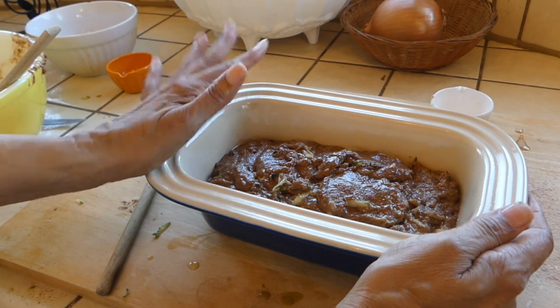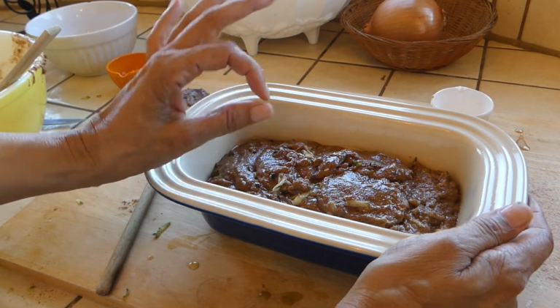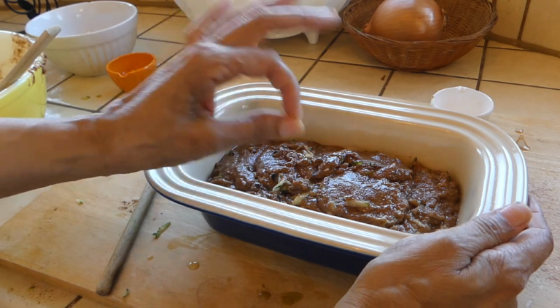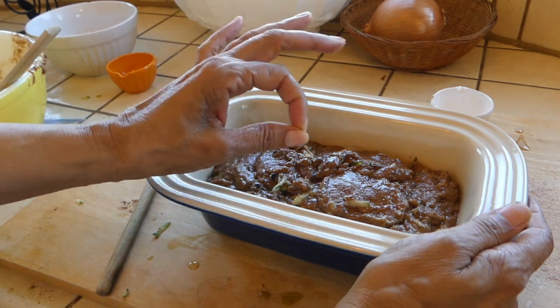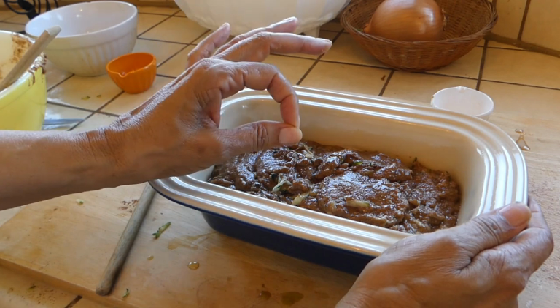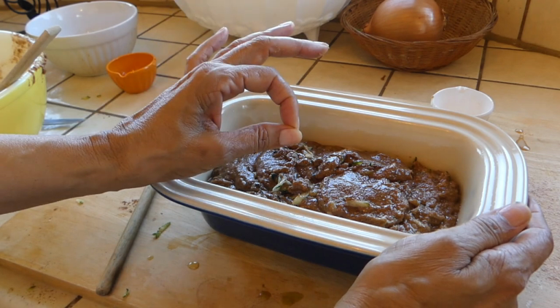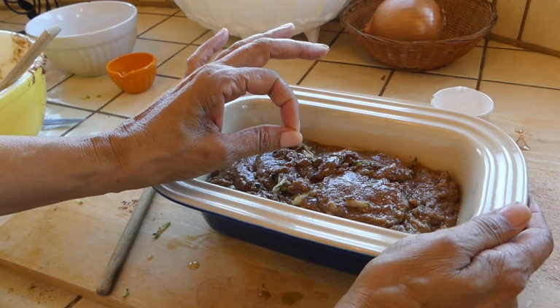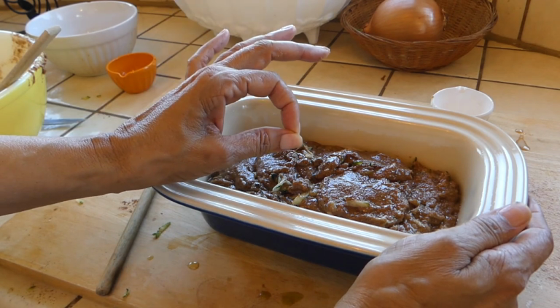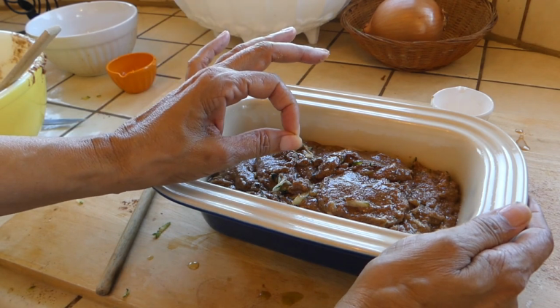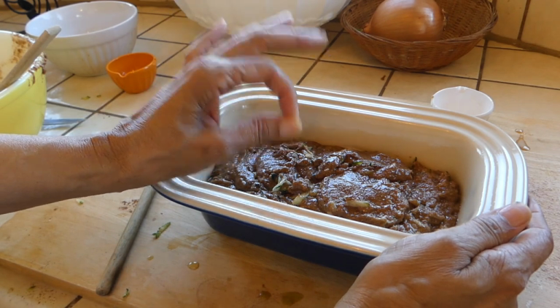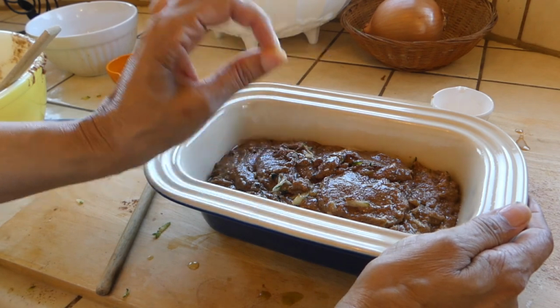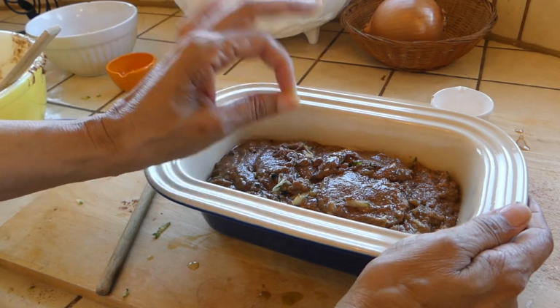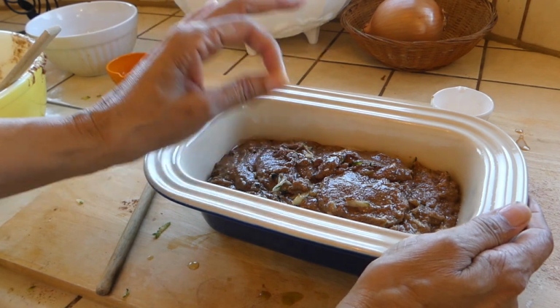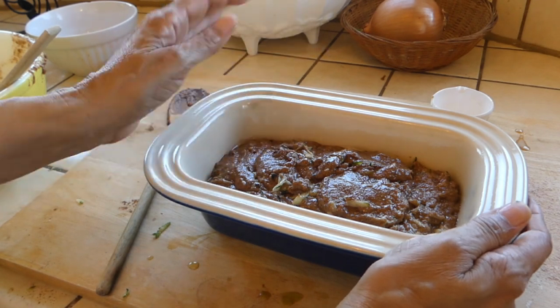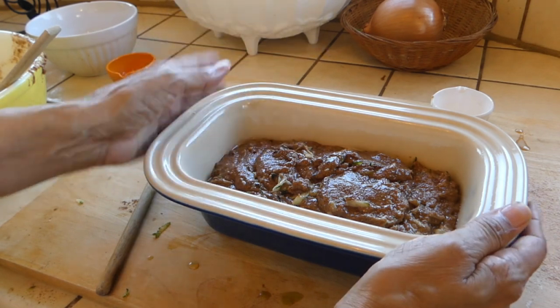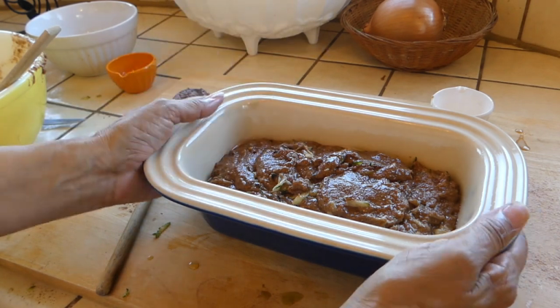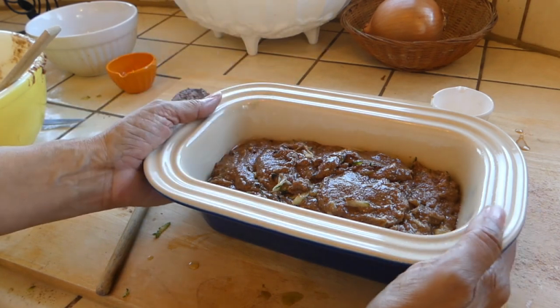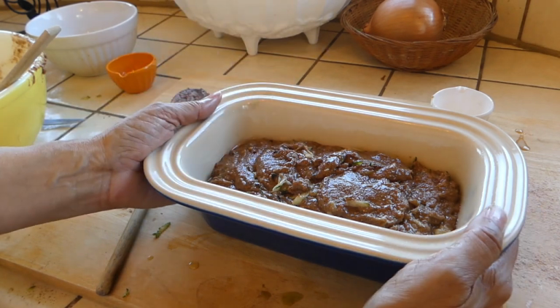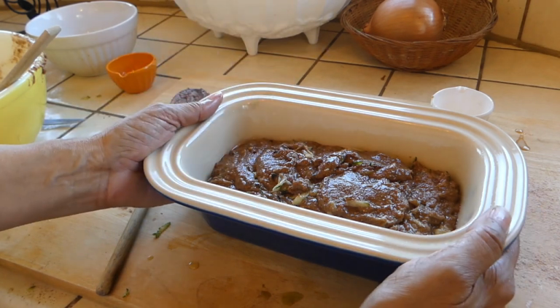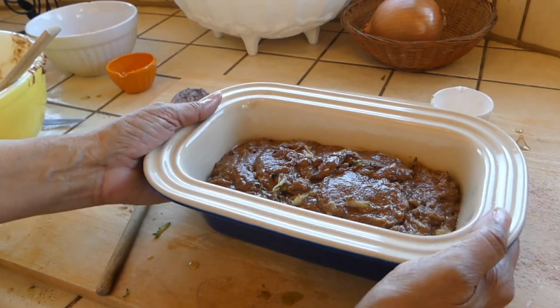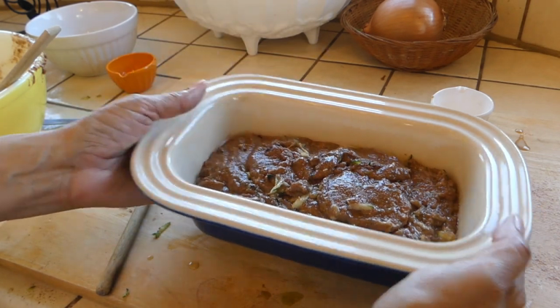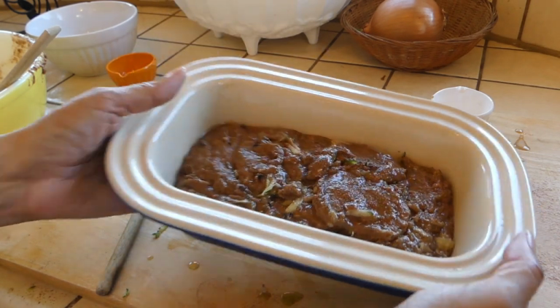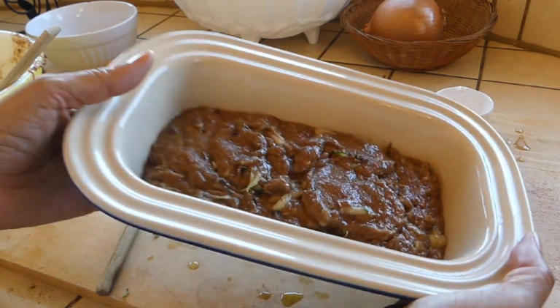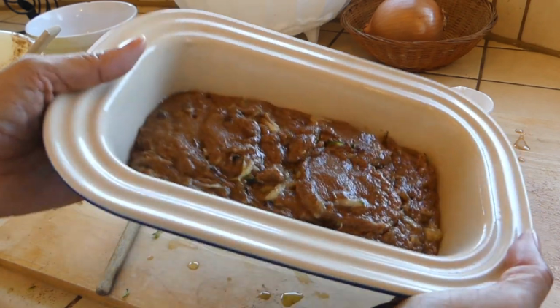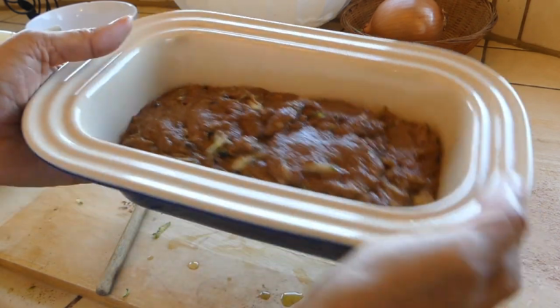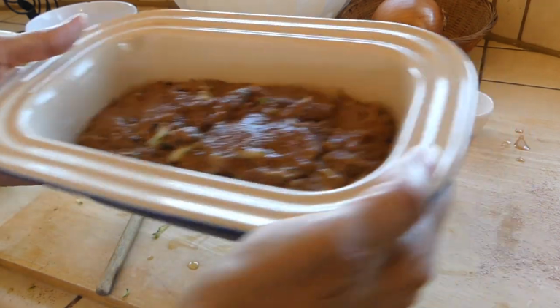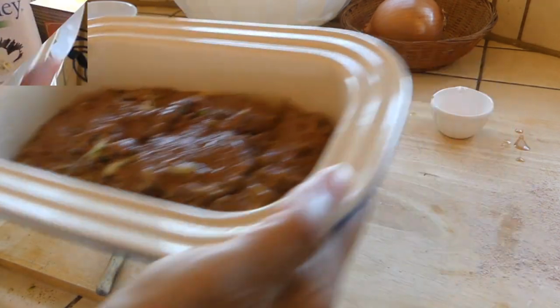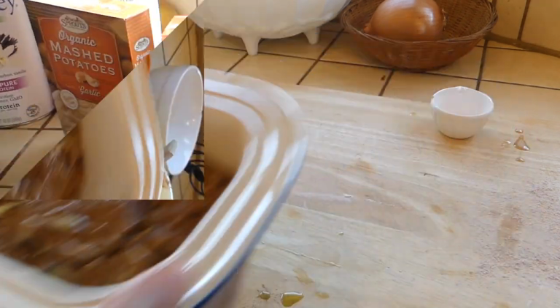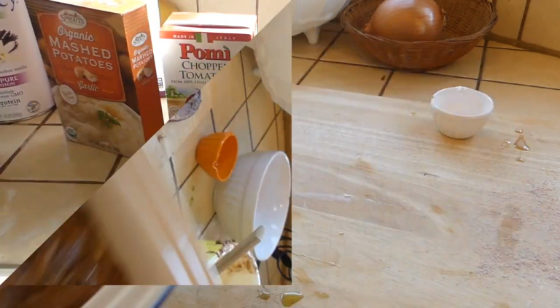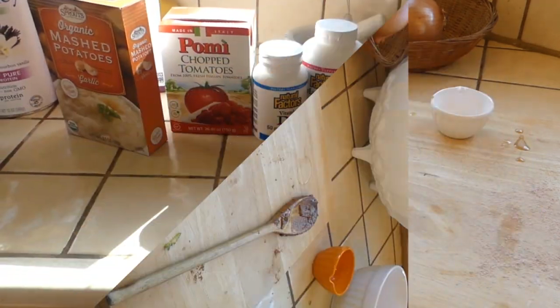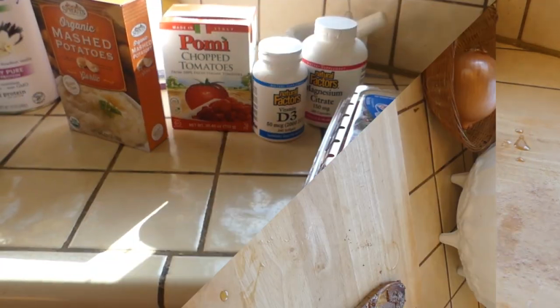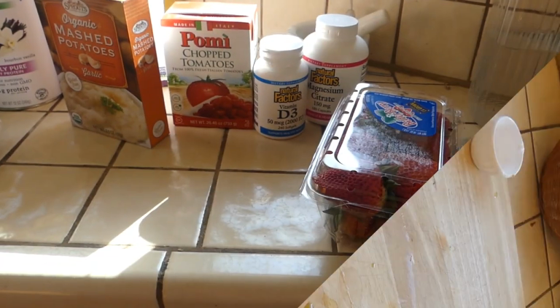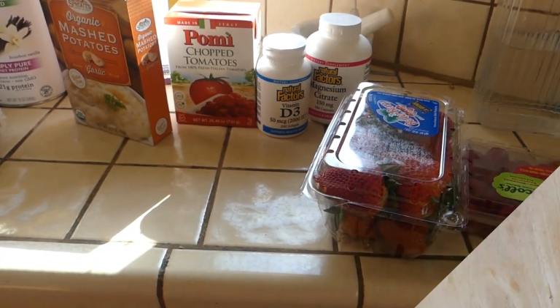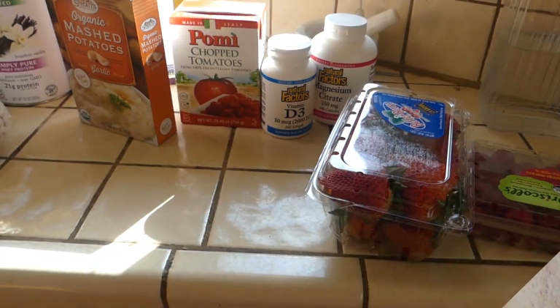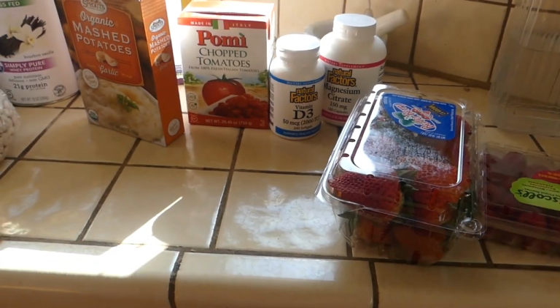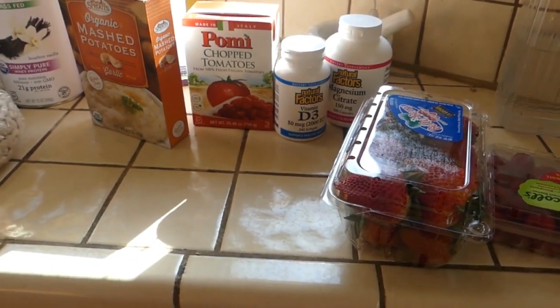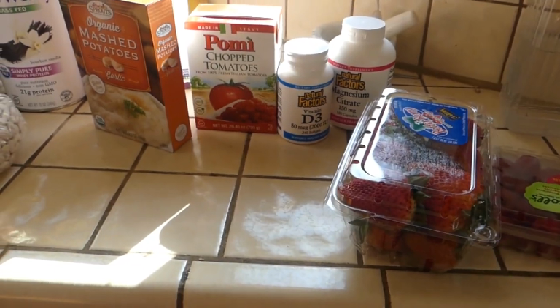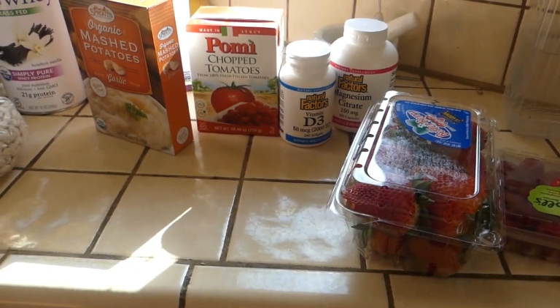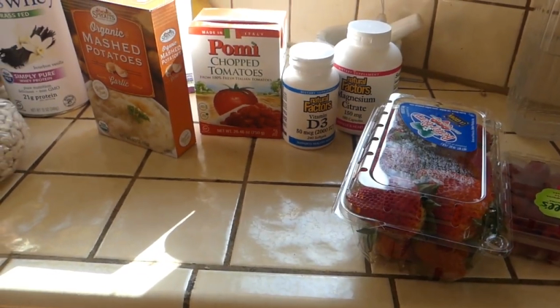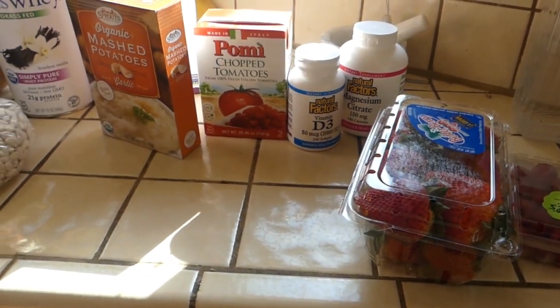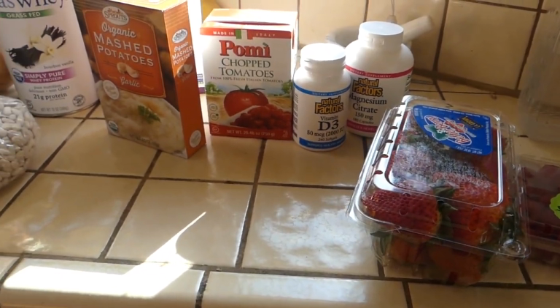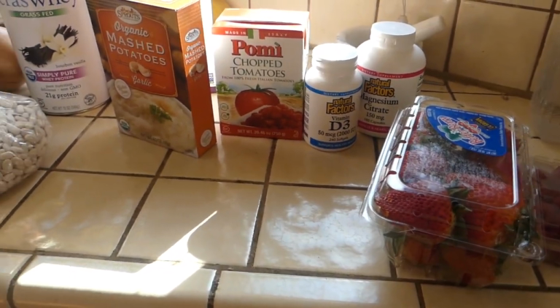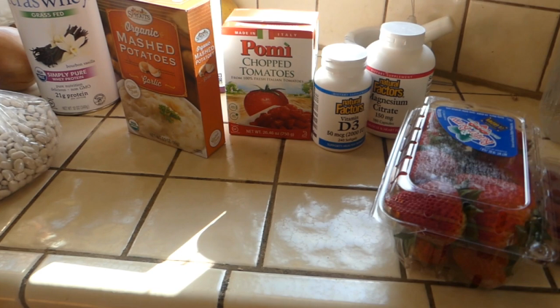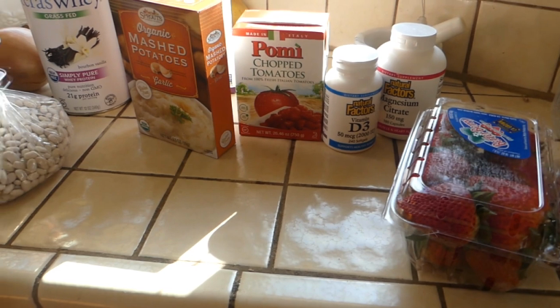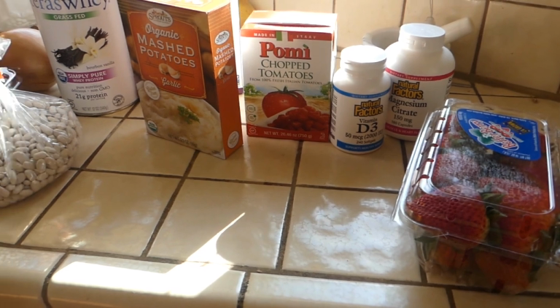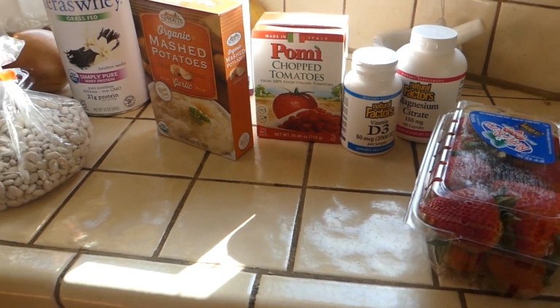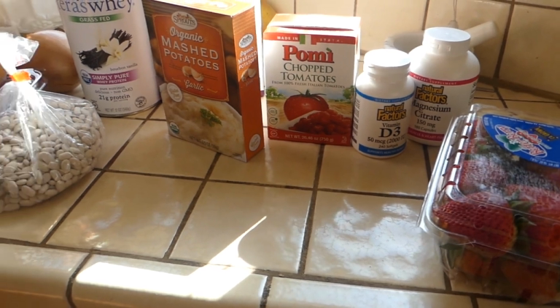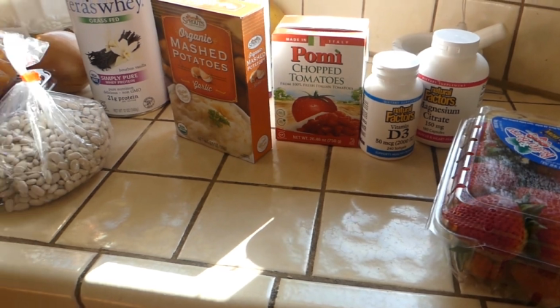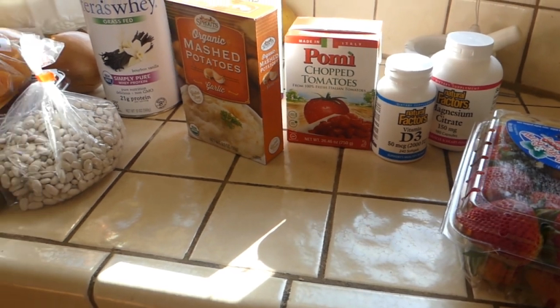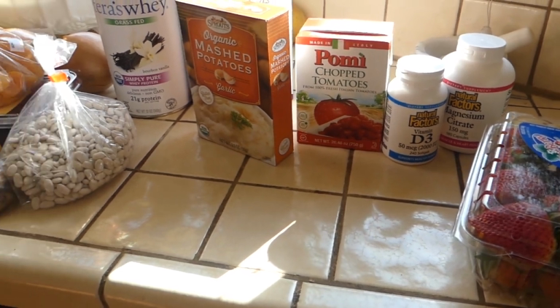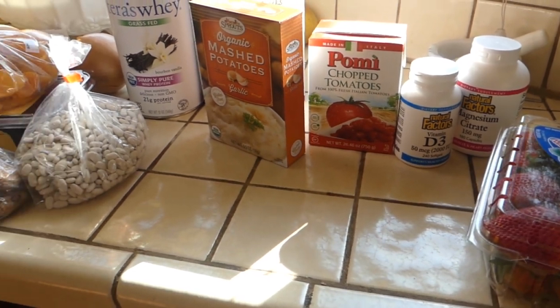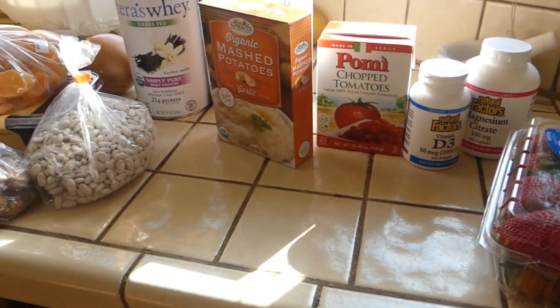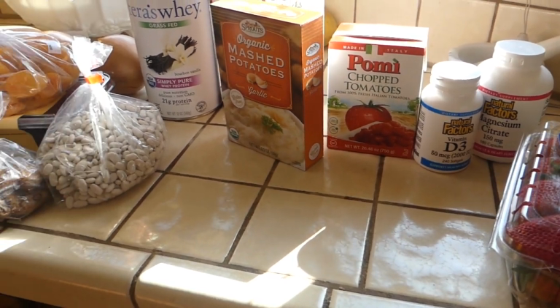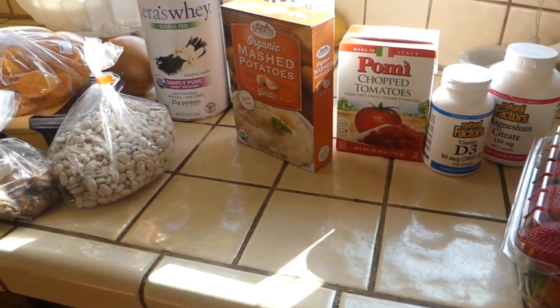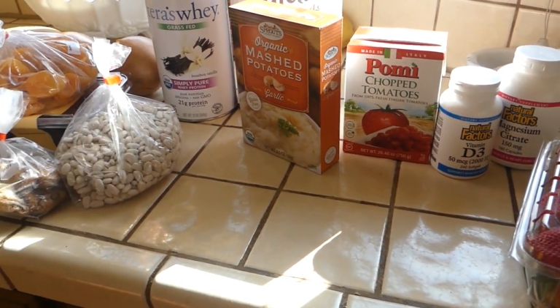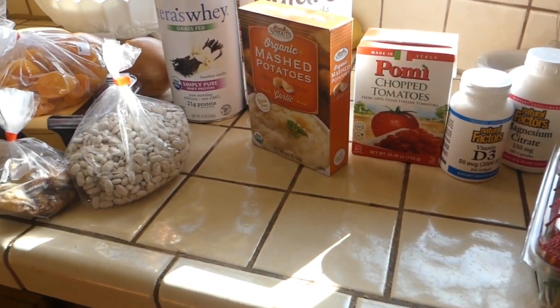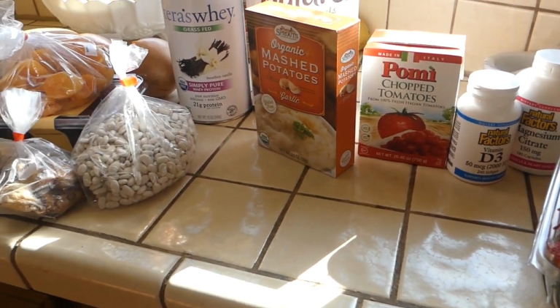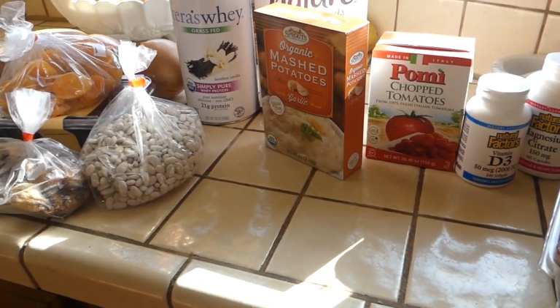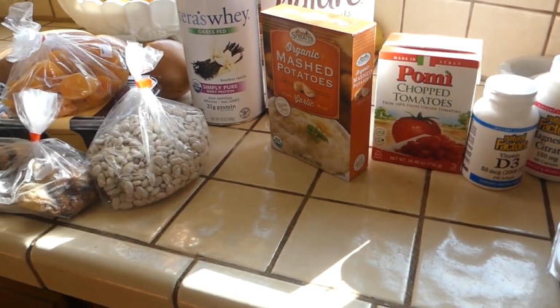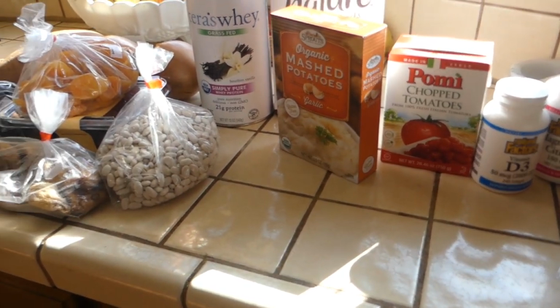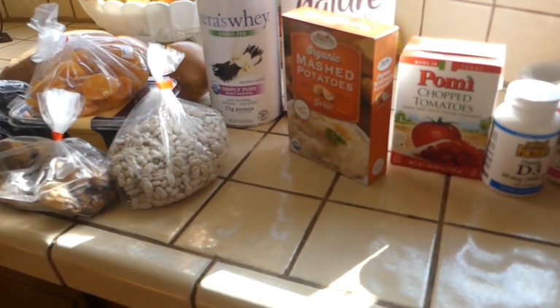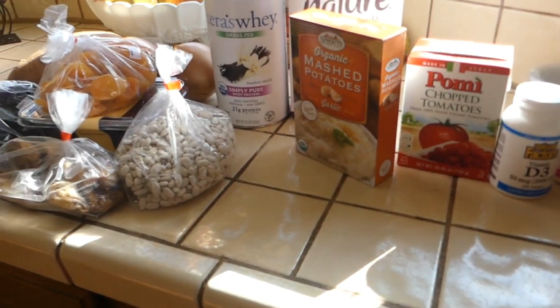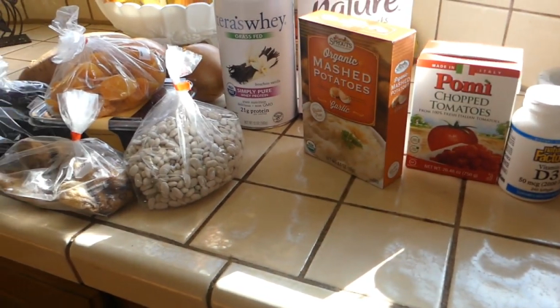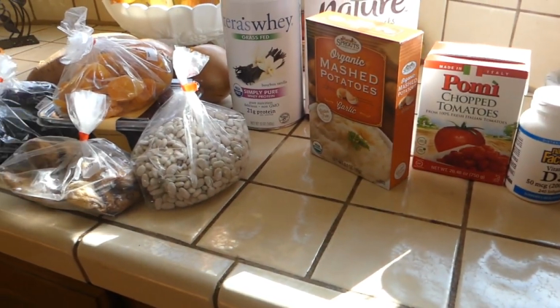This is now going to go into a 350-degree oven for one hour, until a toothpick inserted into the center comes out clean.